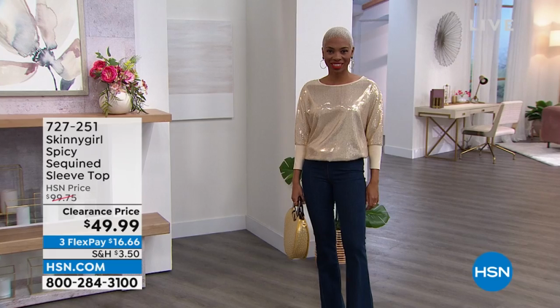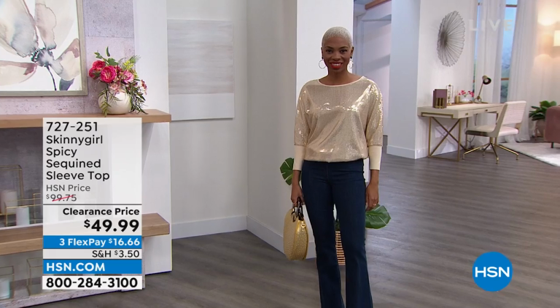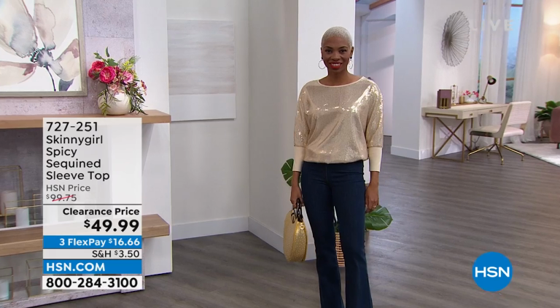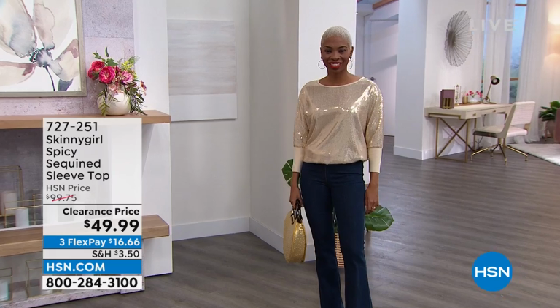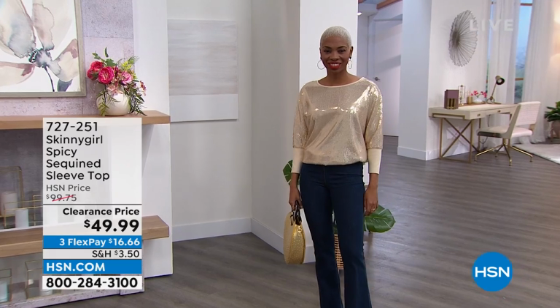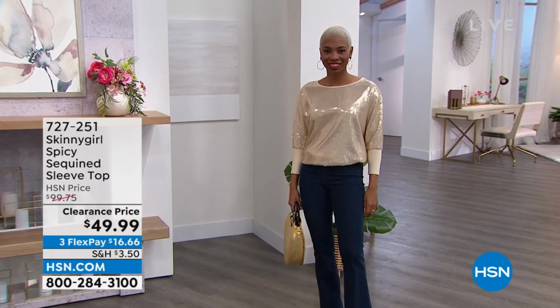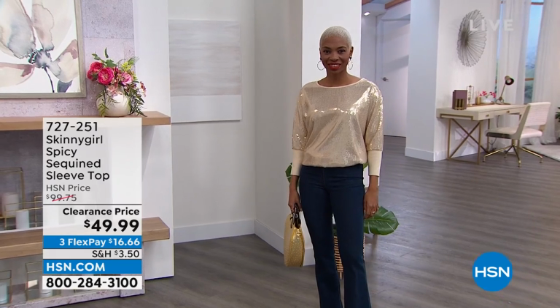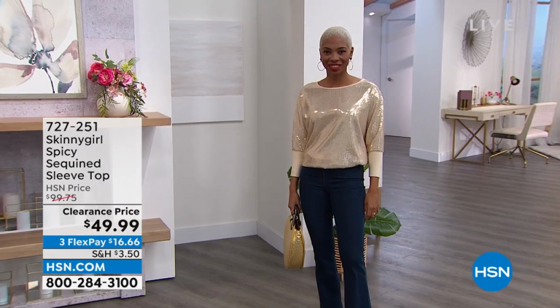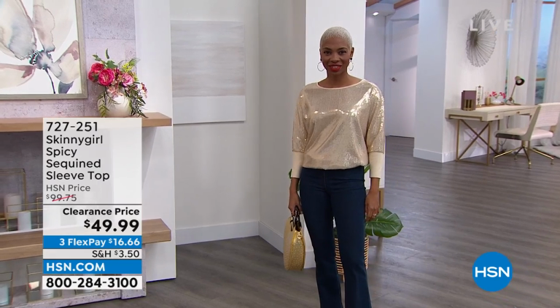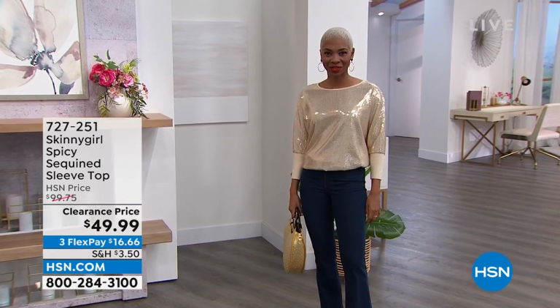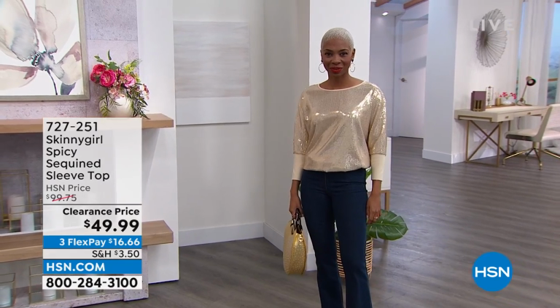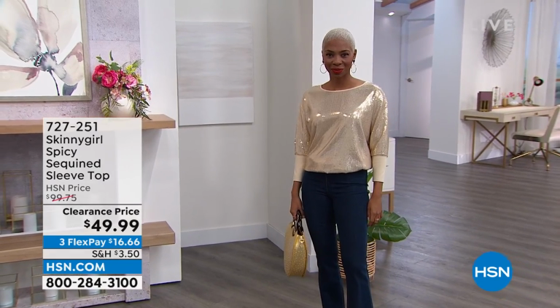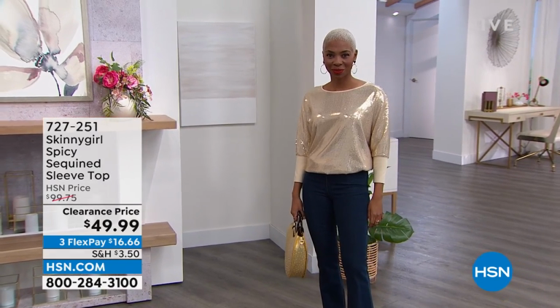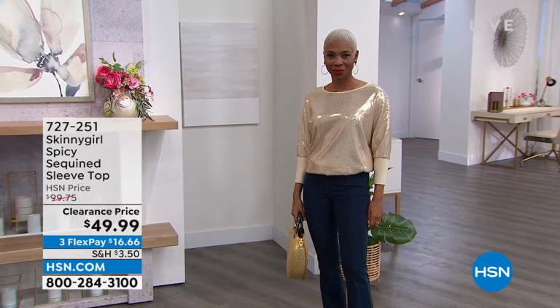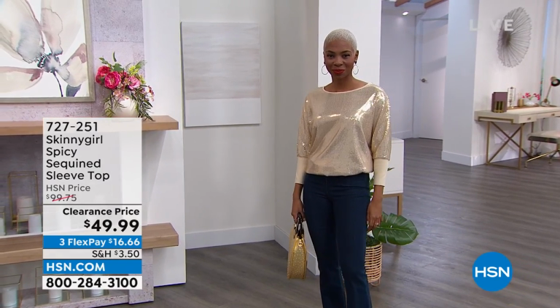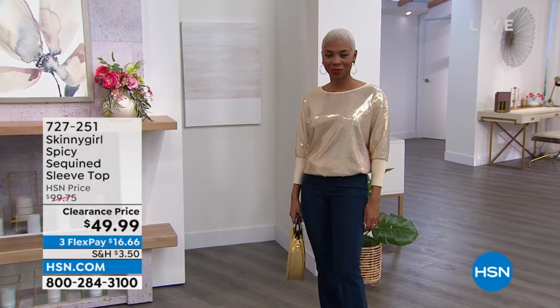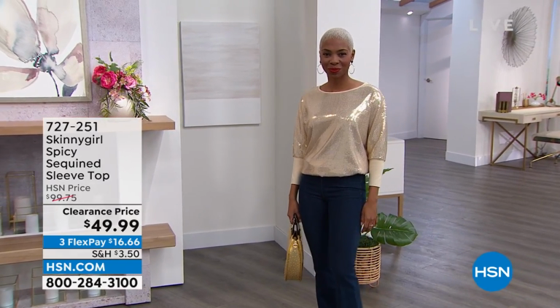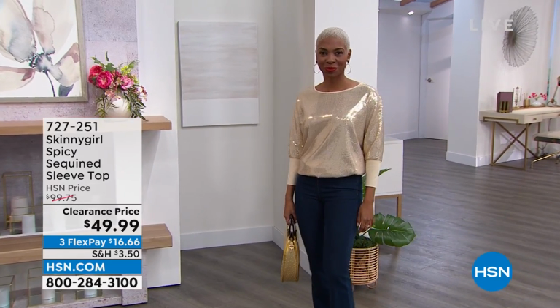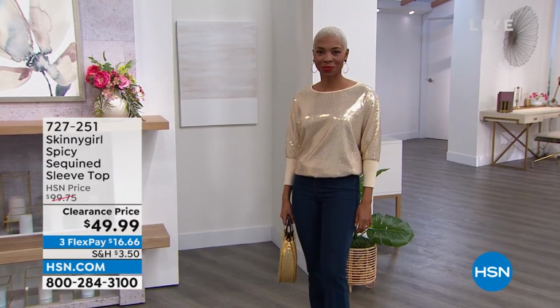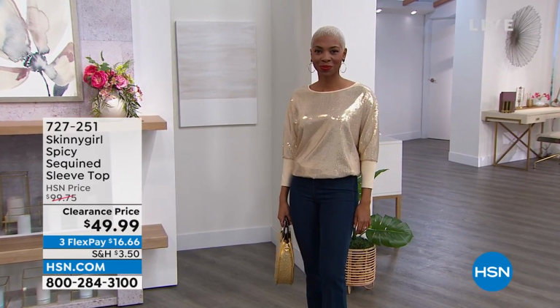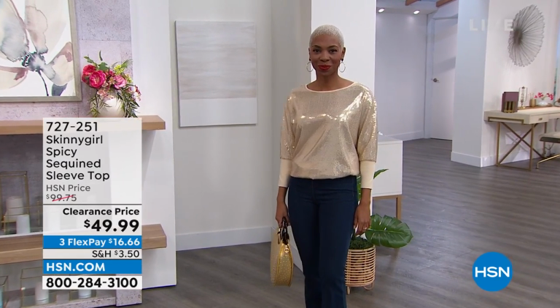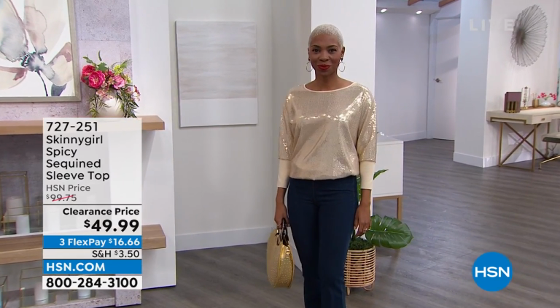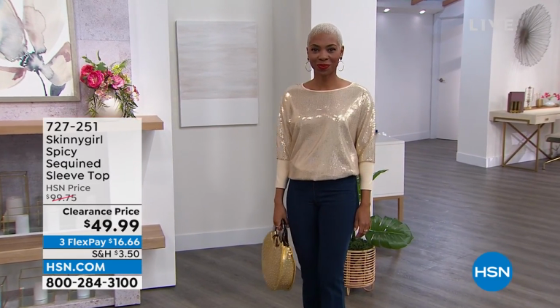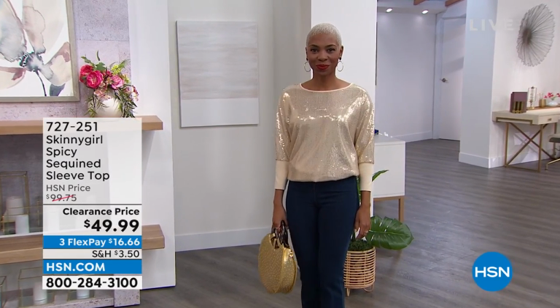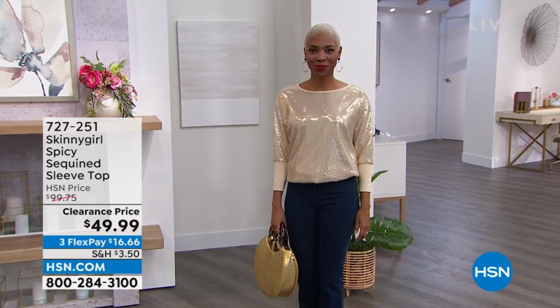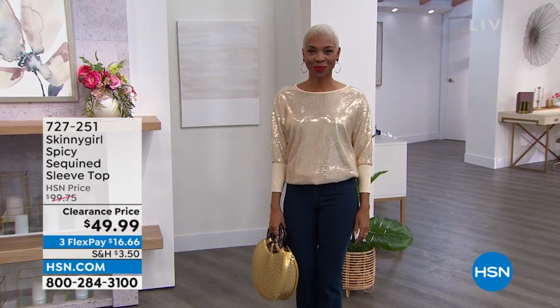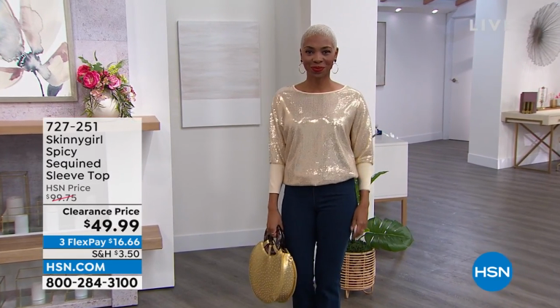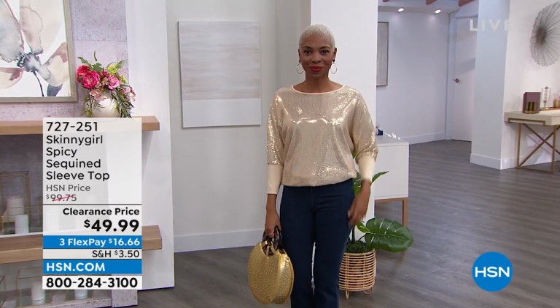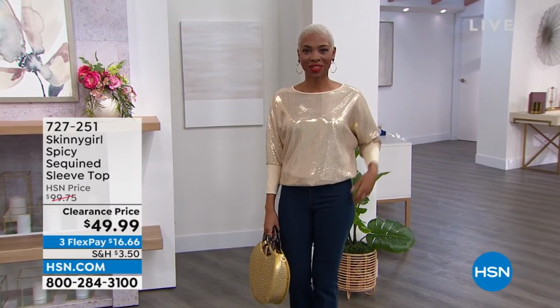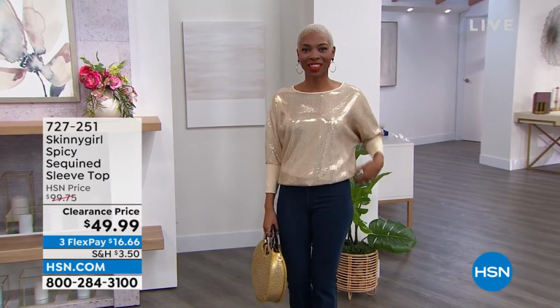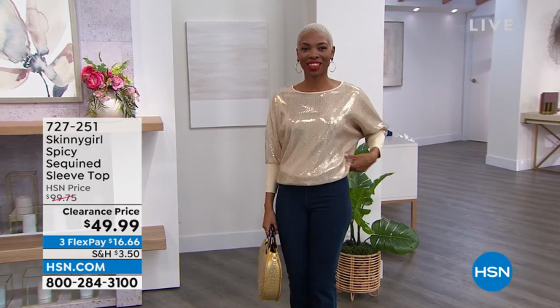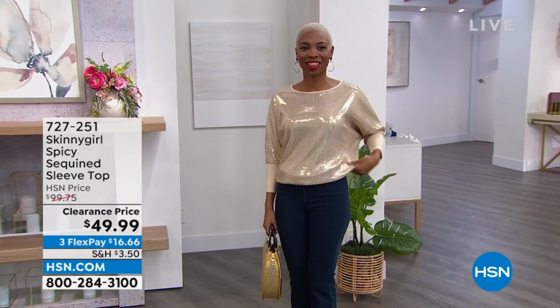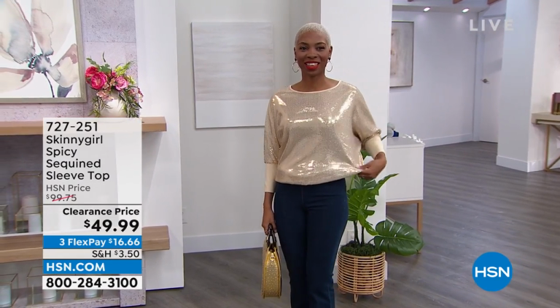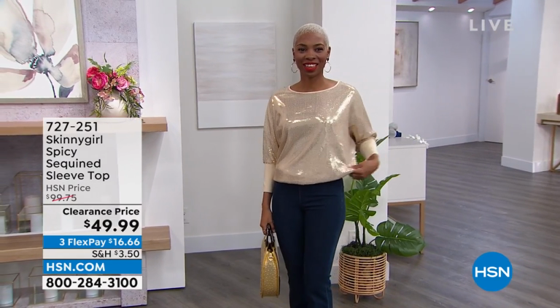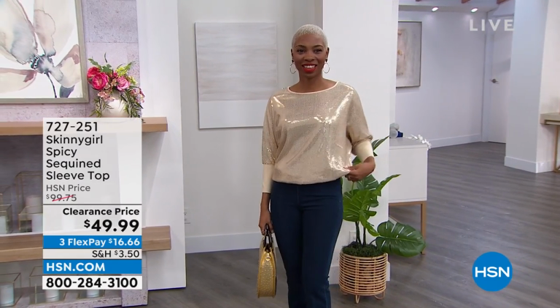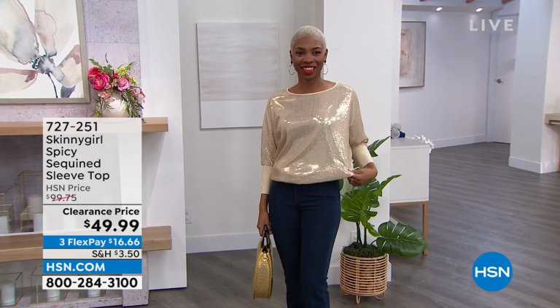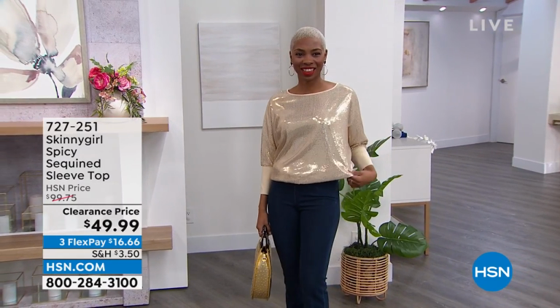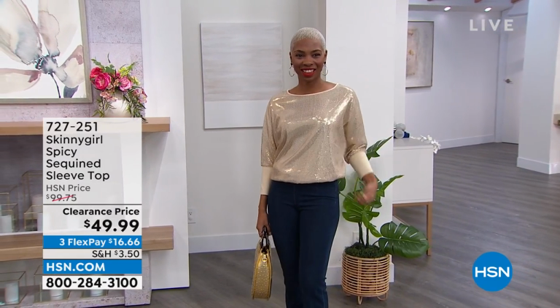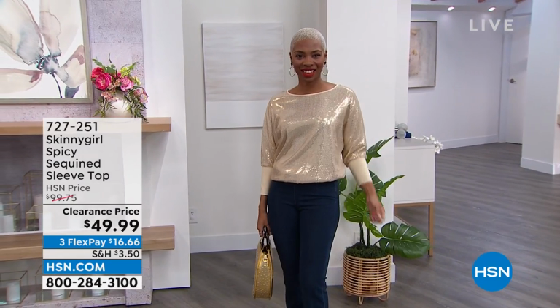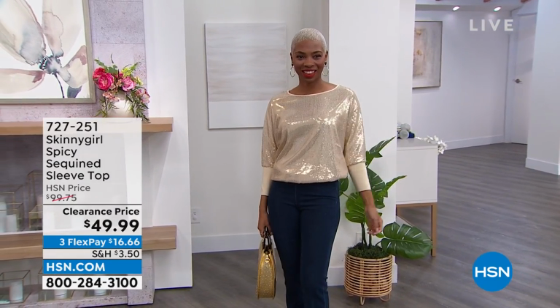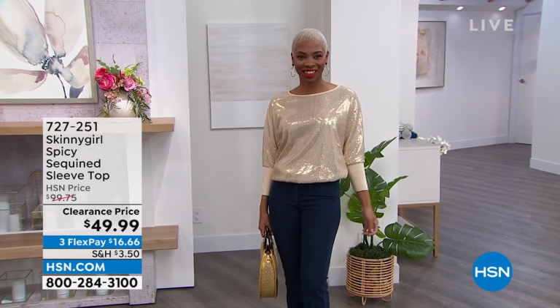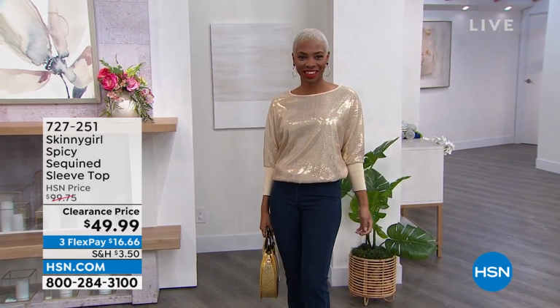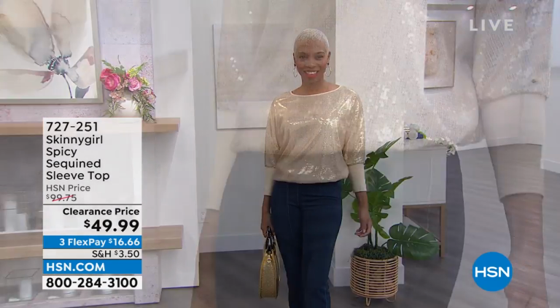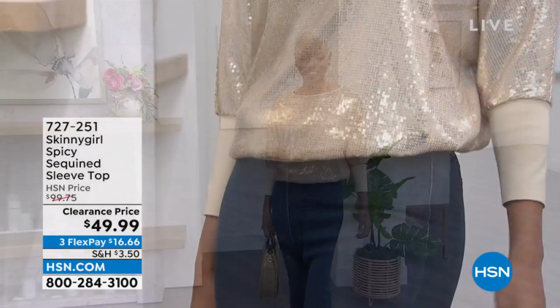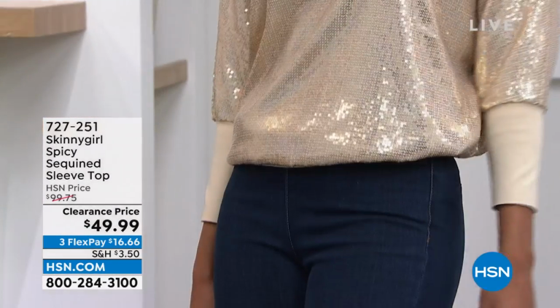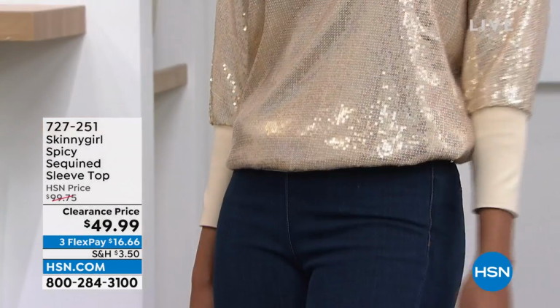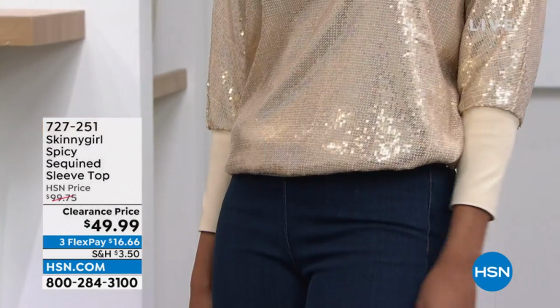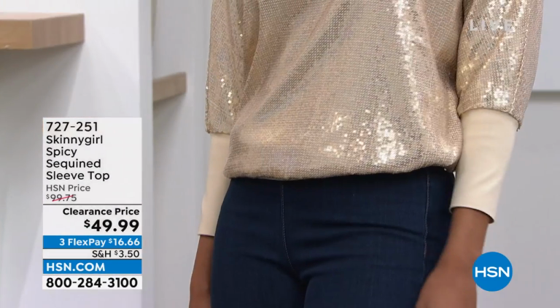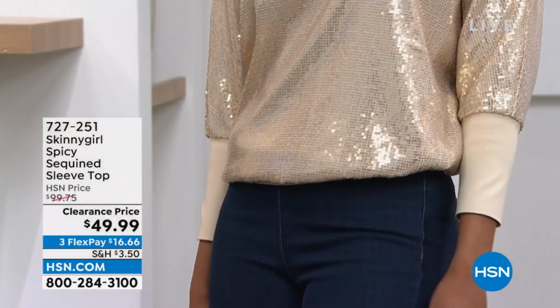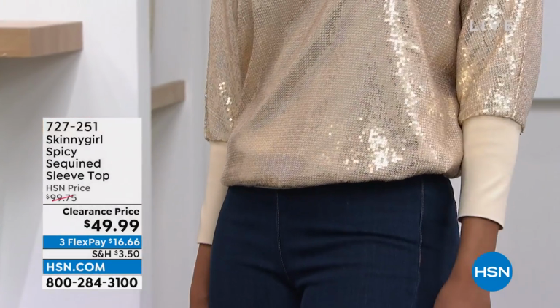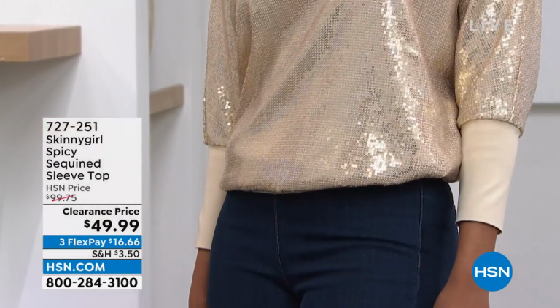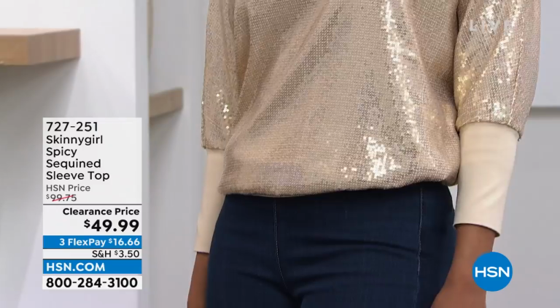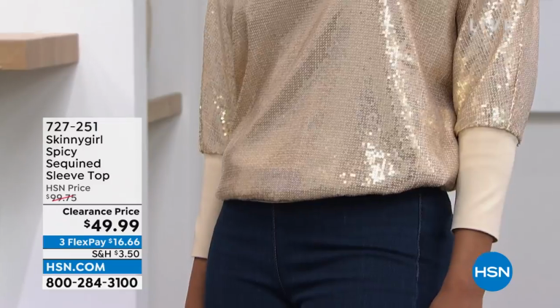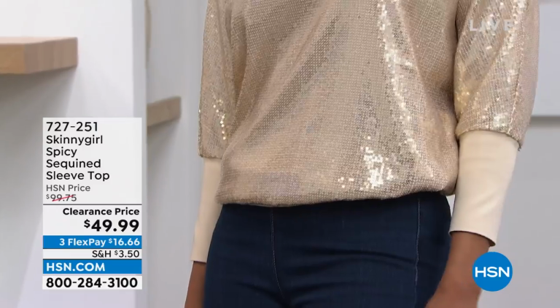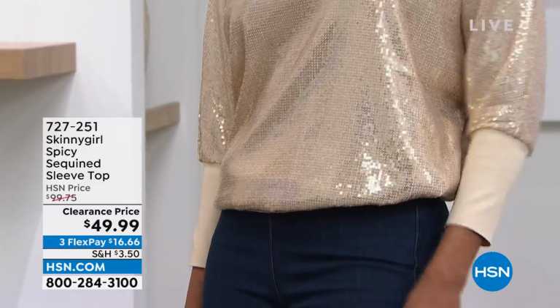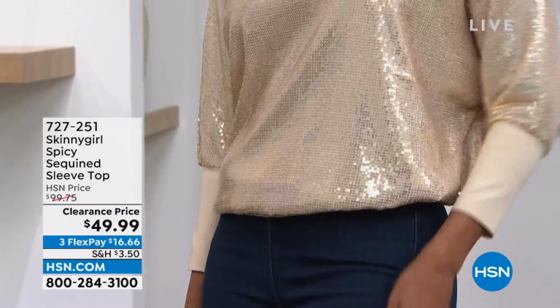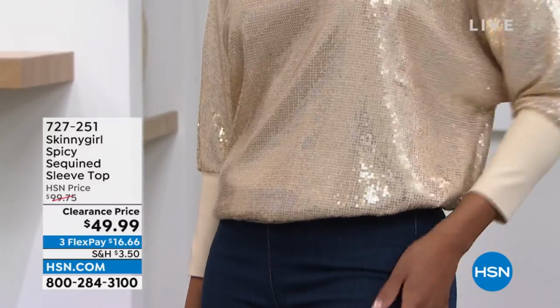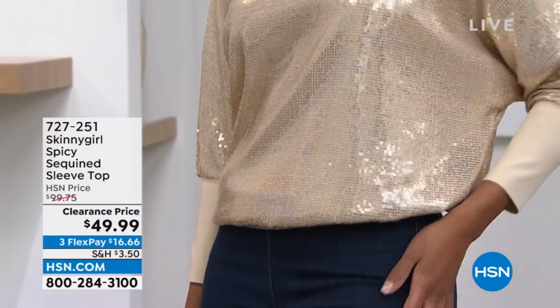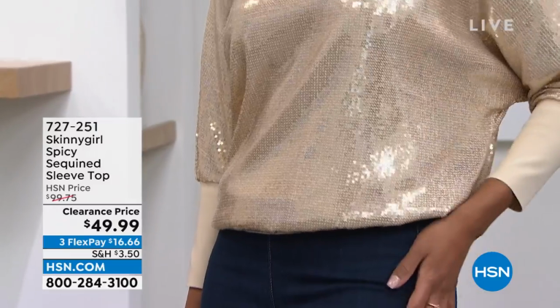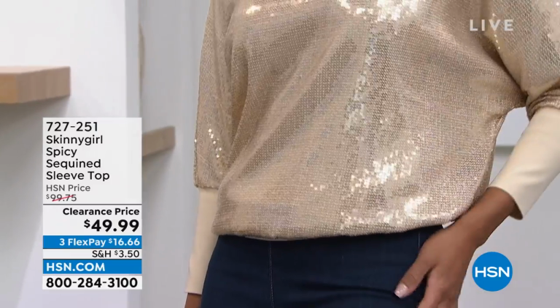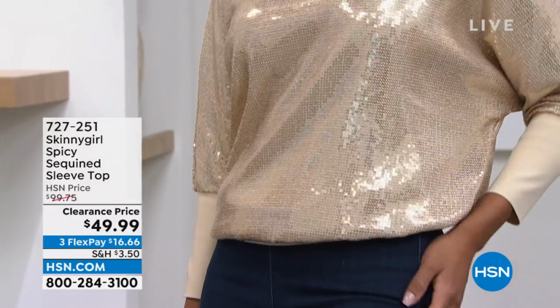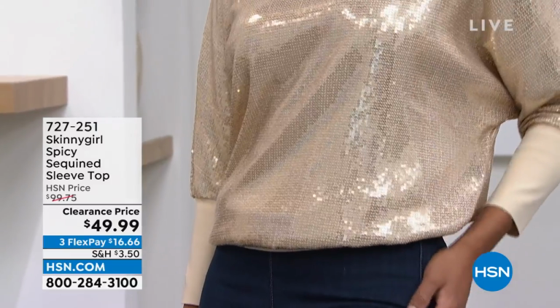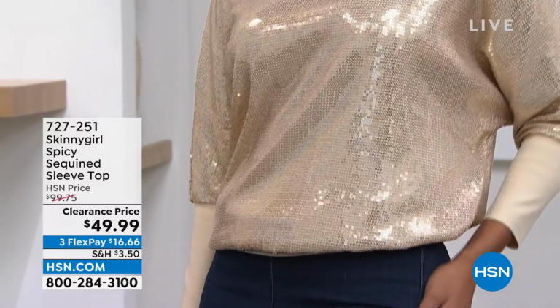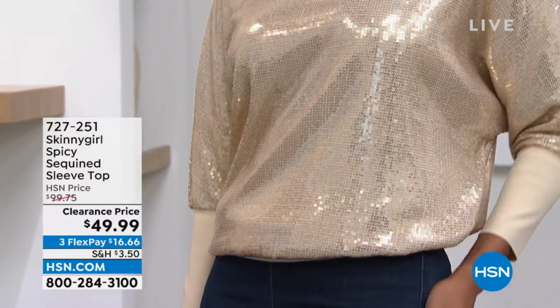We don't want to get all glammed up. We just want something with a little bit of shimmer, a little bit of sass, a little bit of elegance, a little bit of luxury.